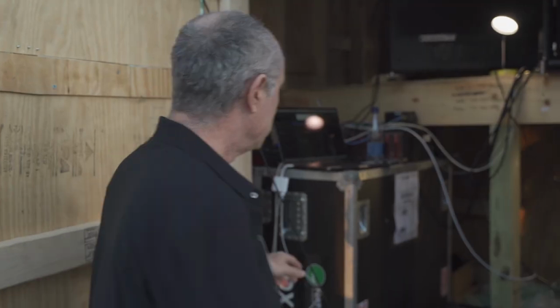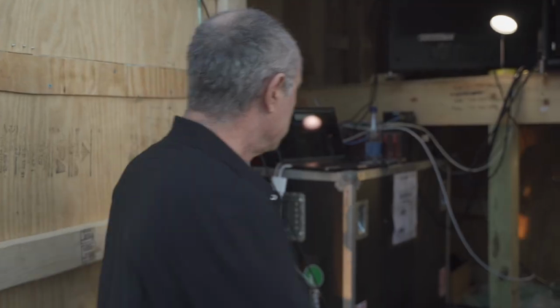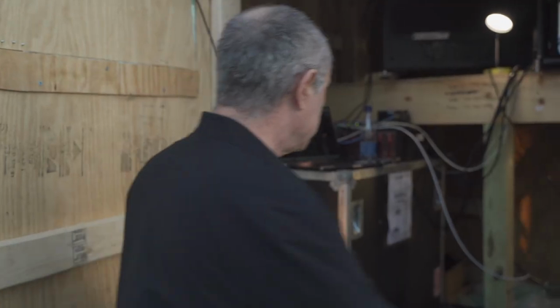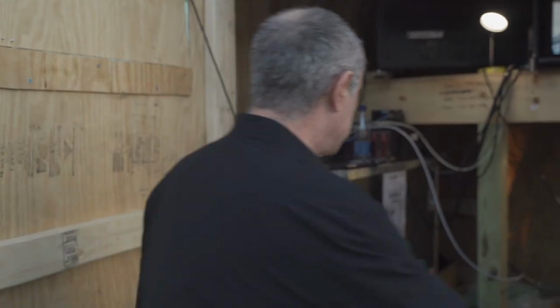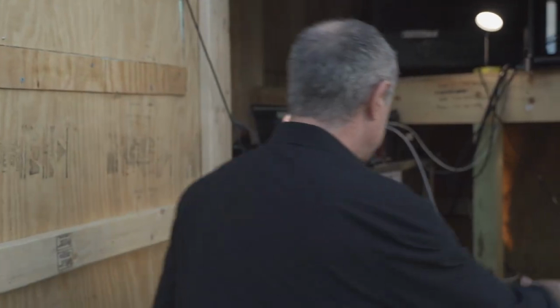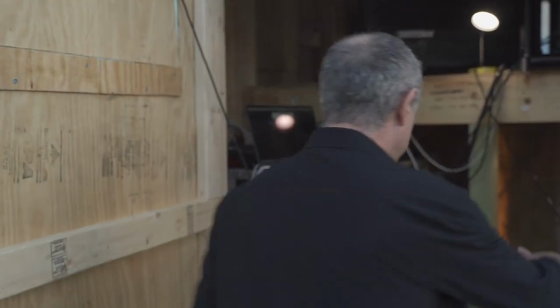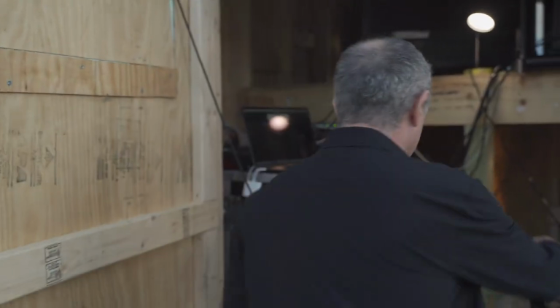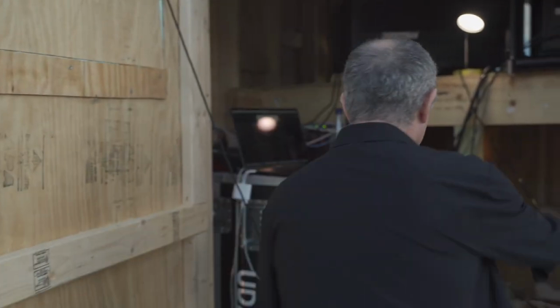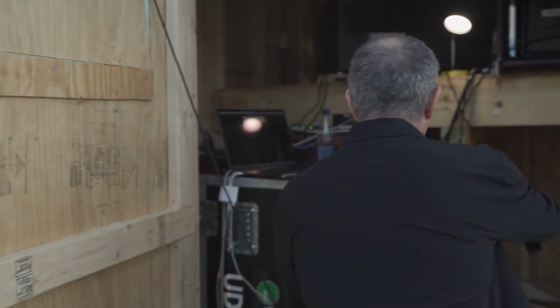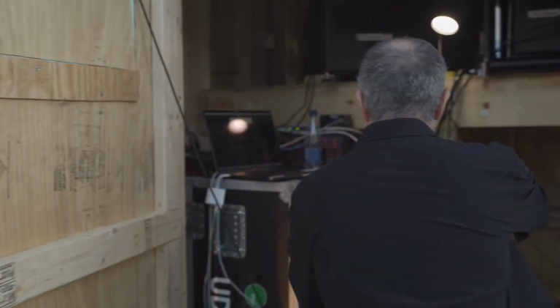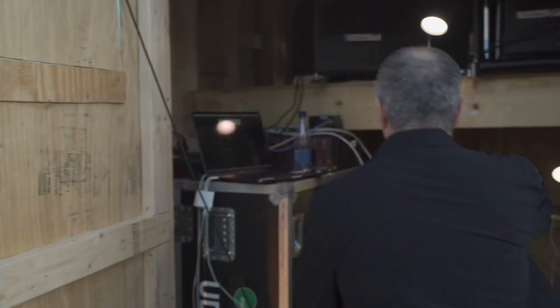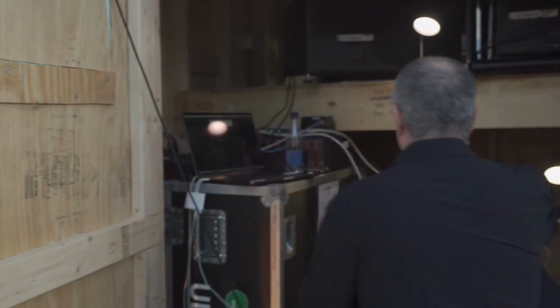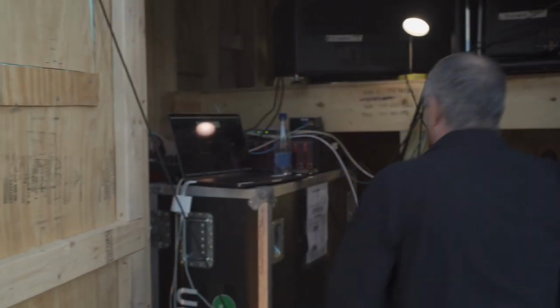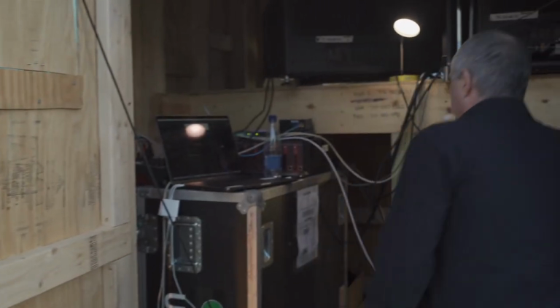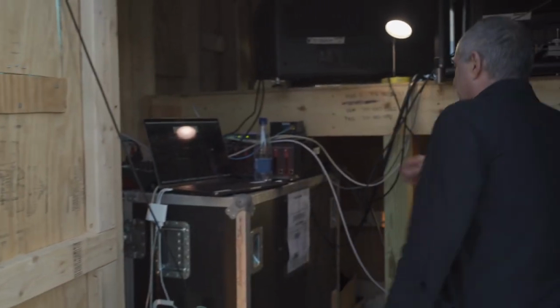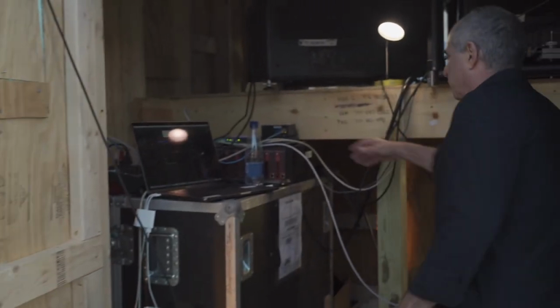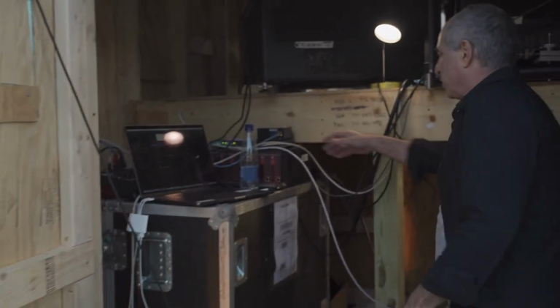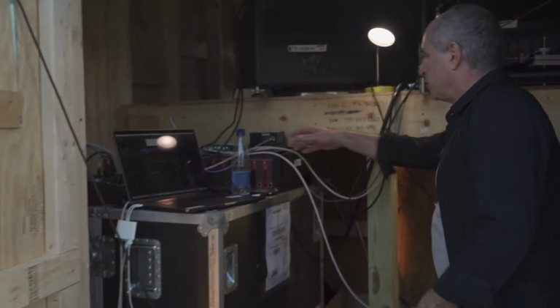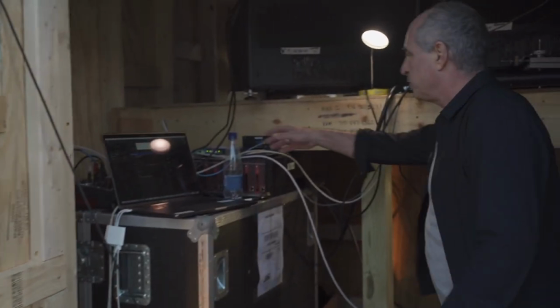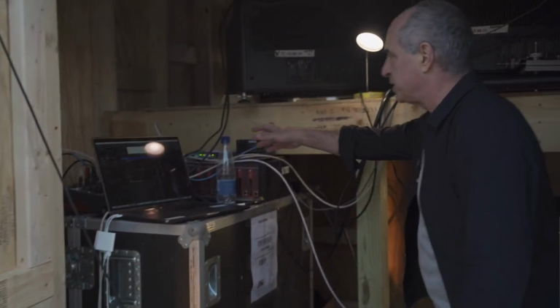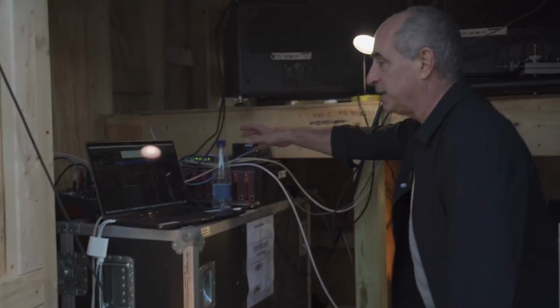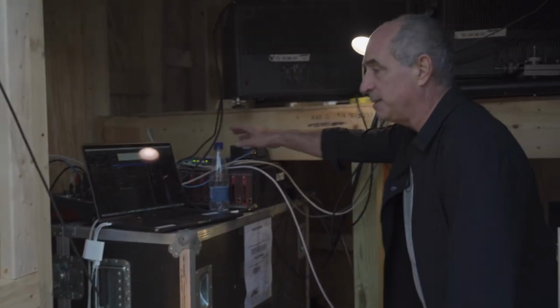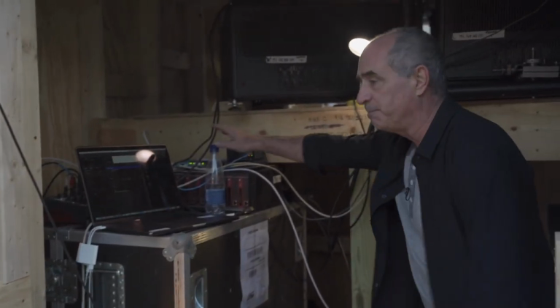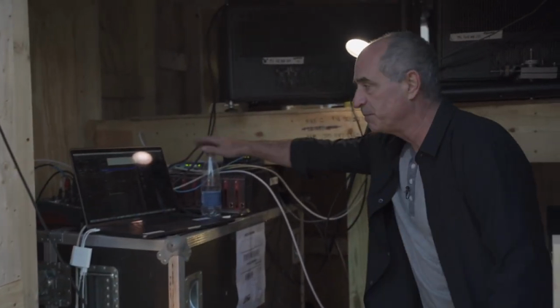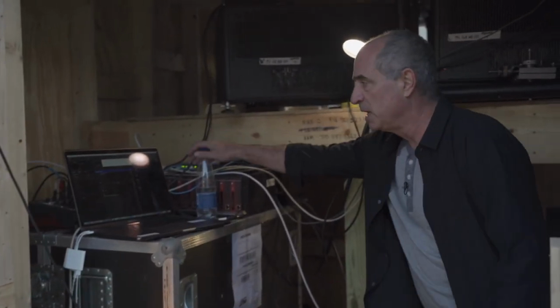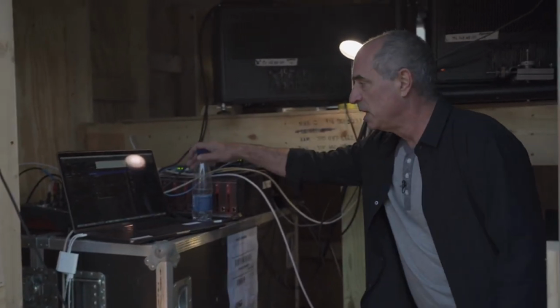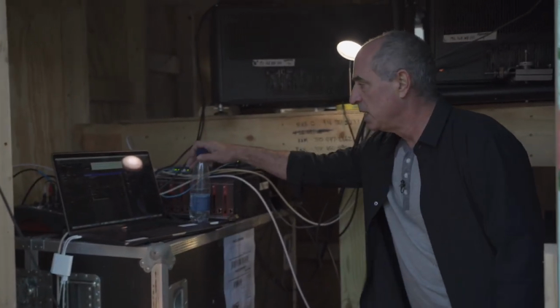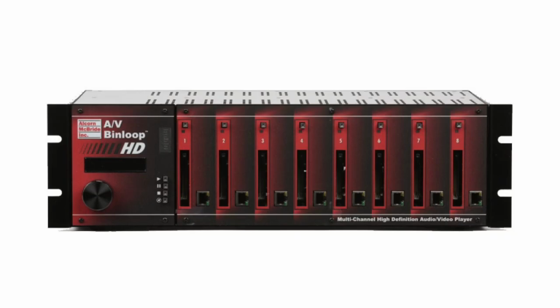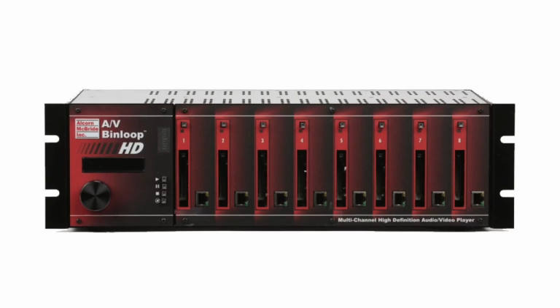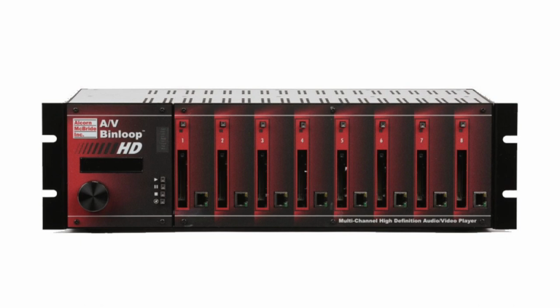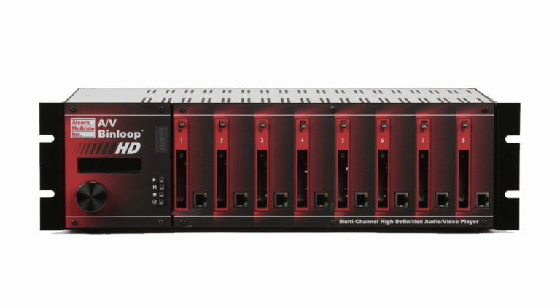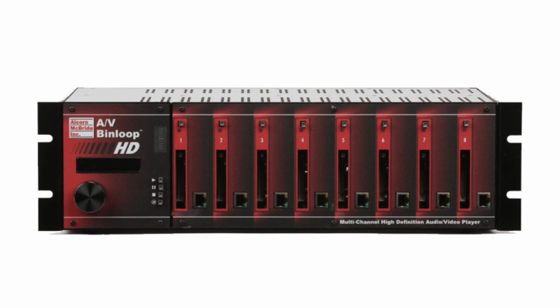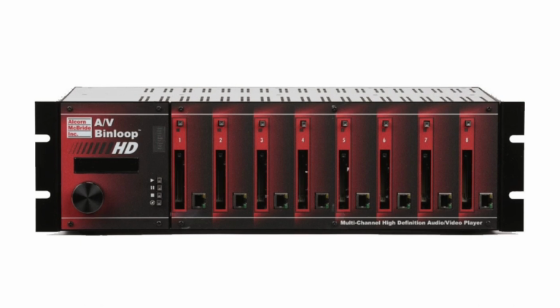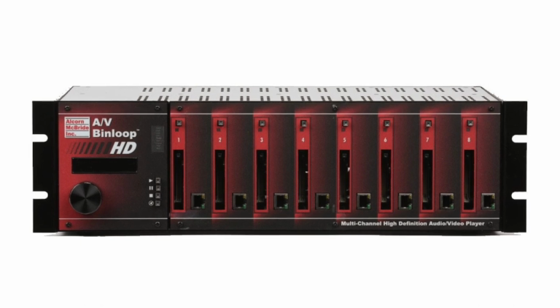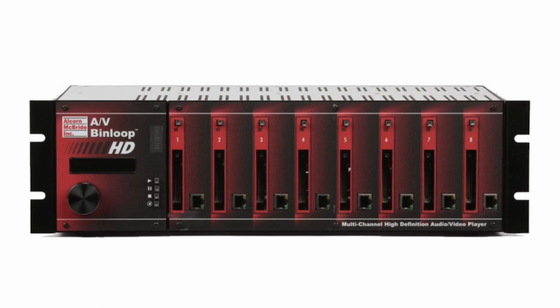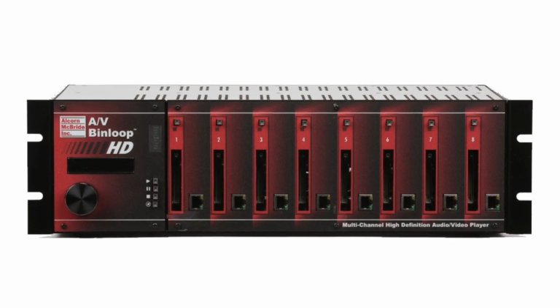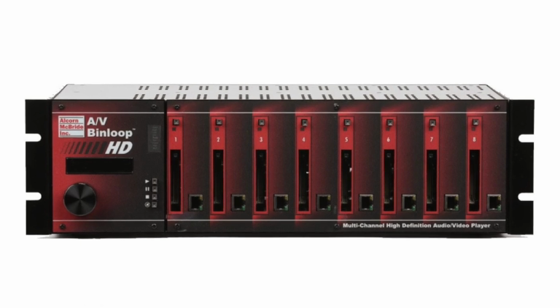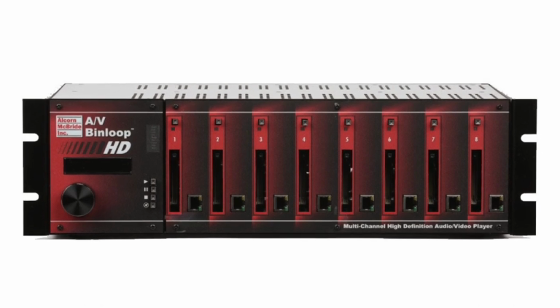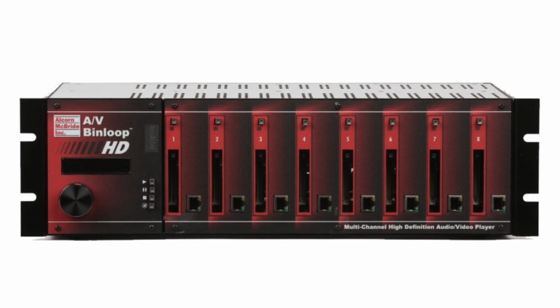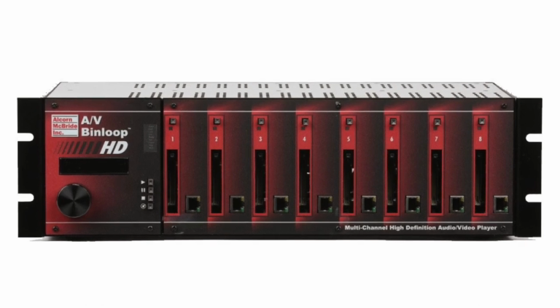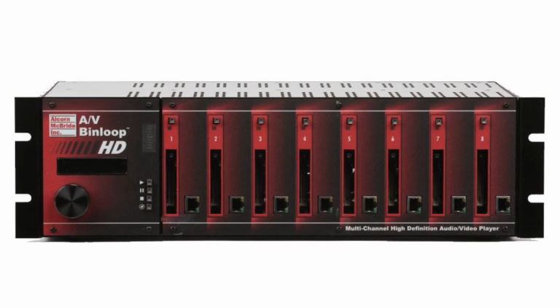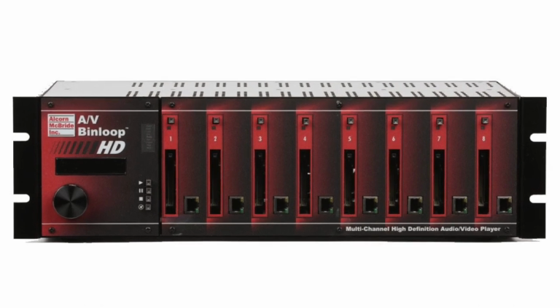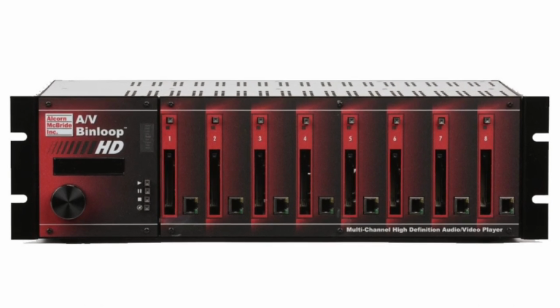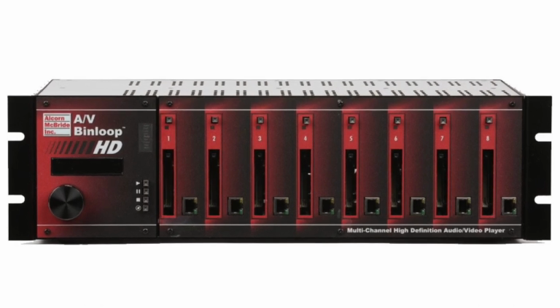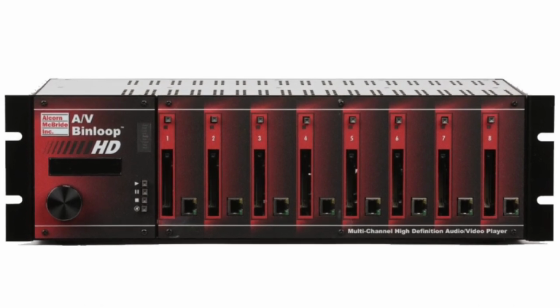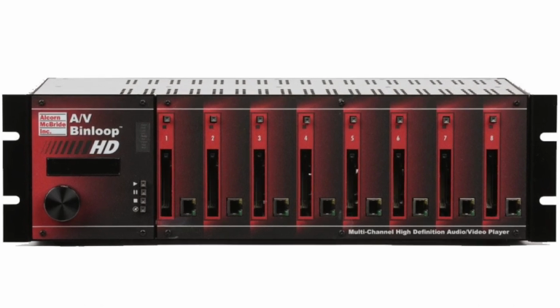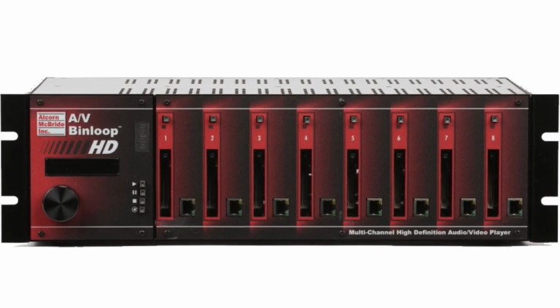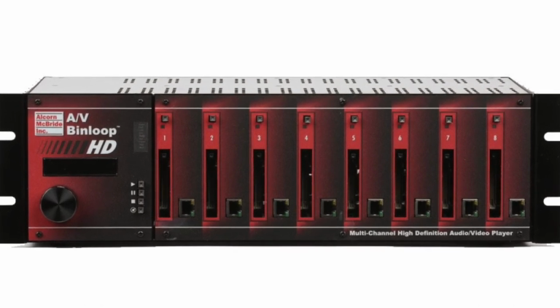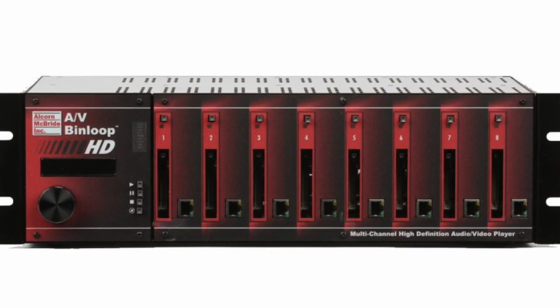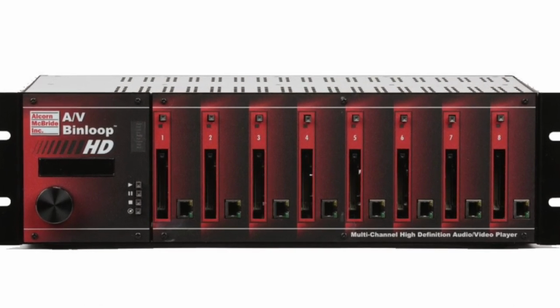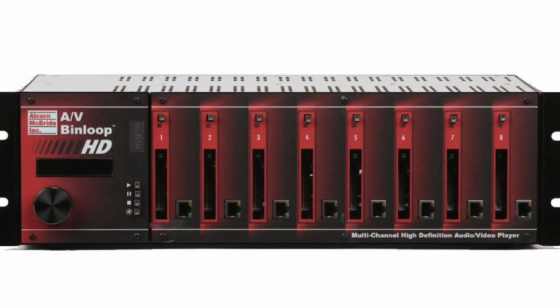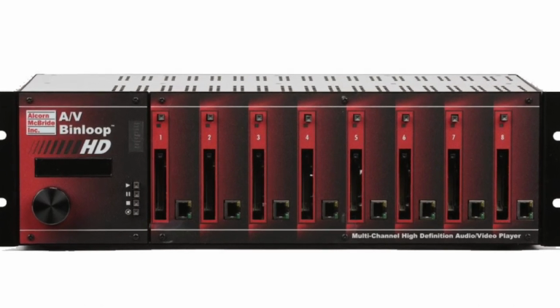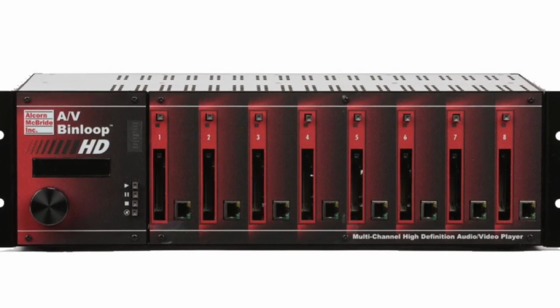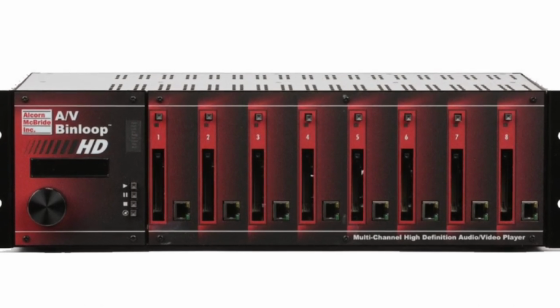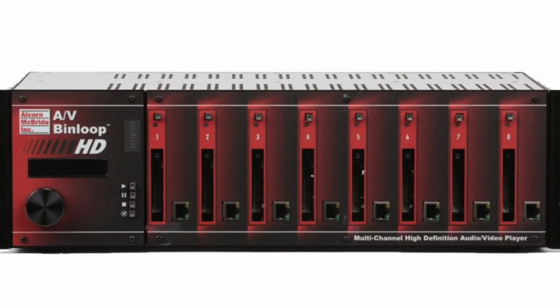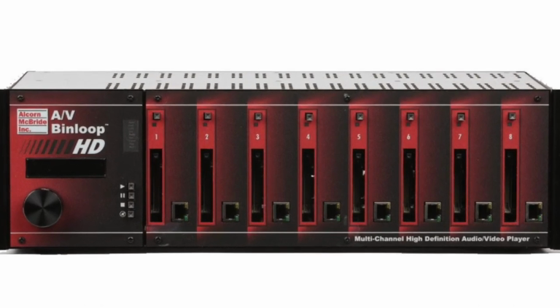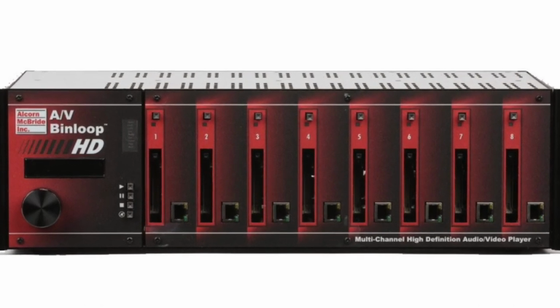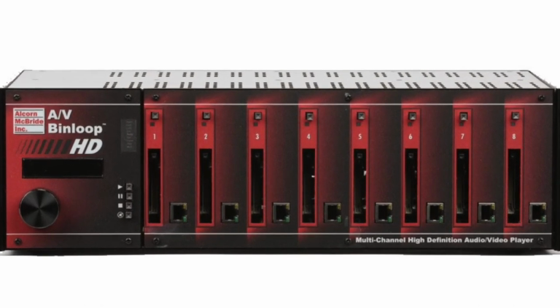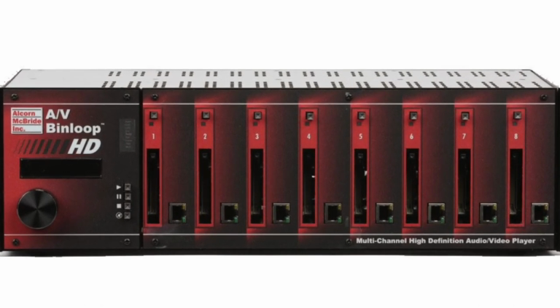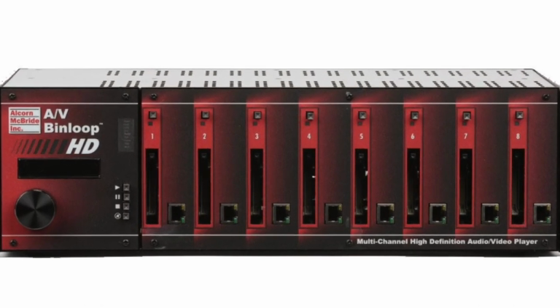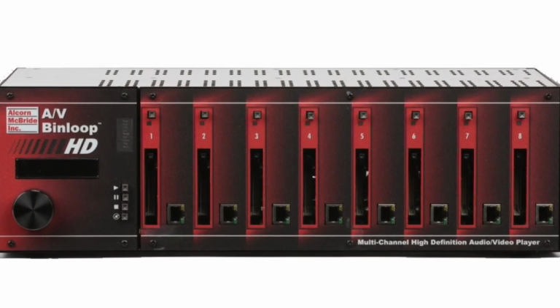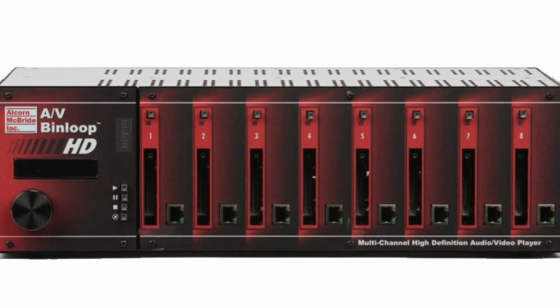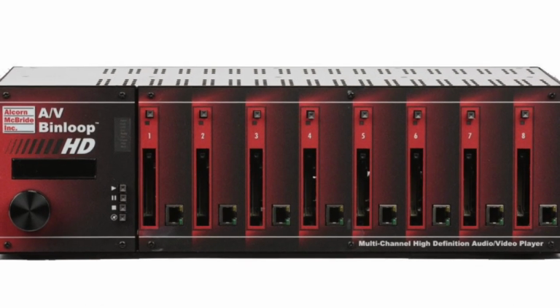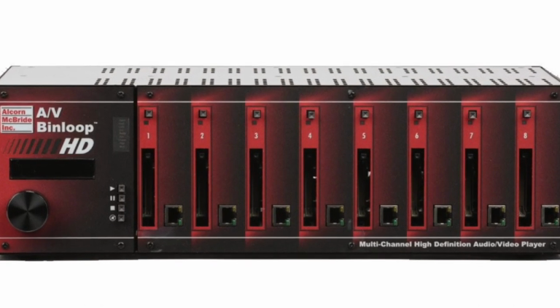This is a media player that we're using. It's called an Alcorn McBride. It's an excellent media player.